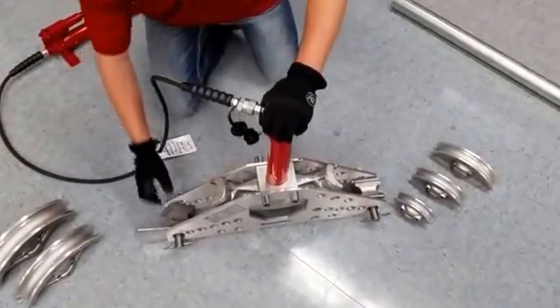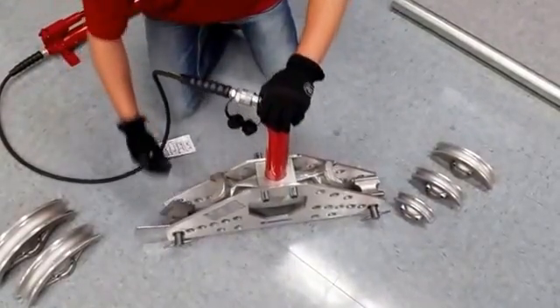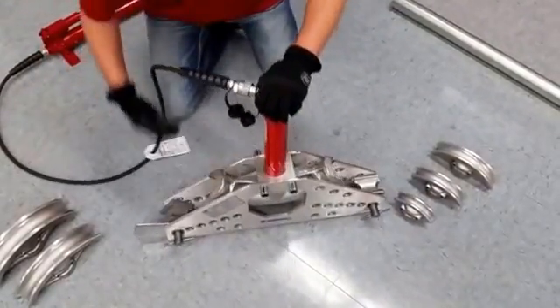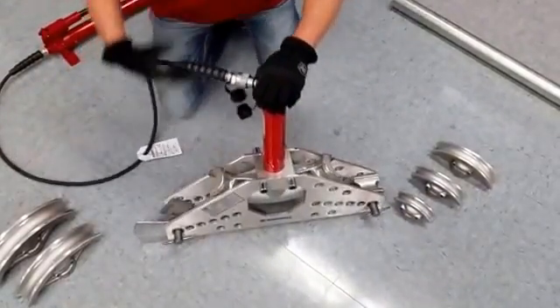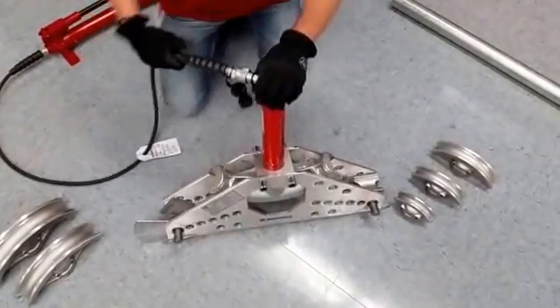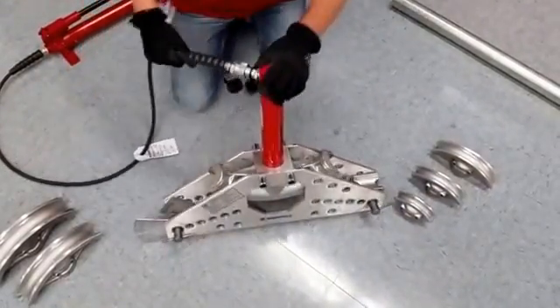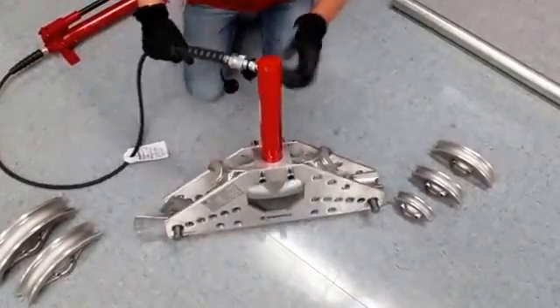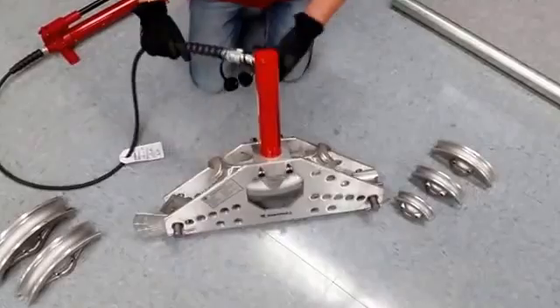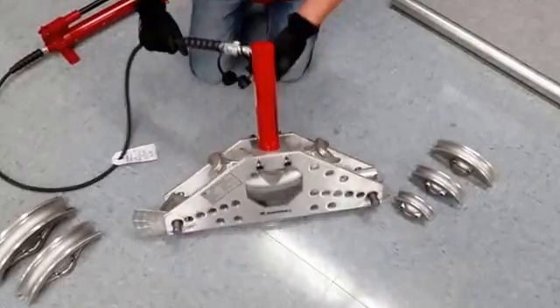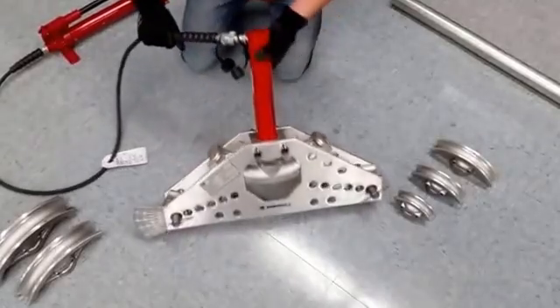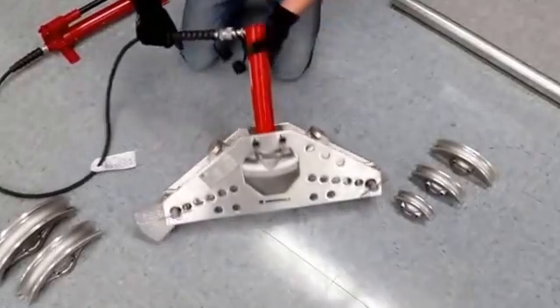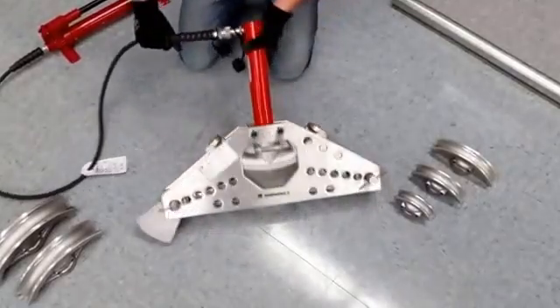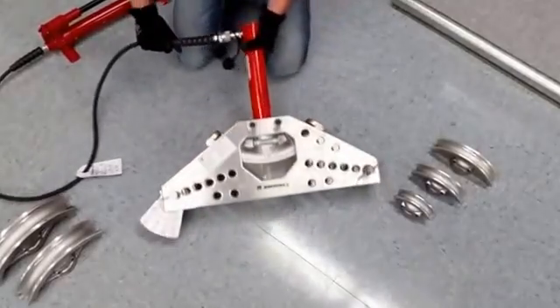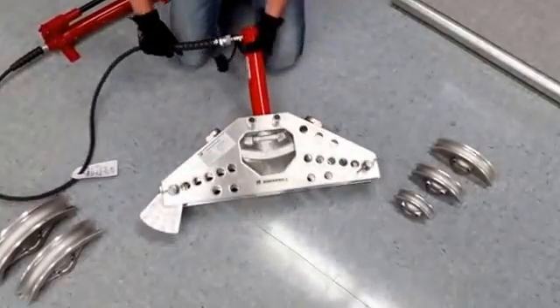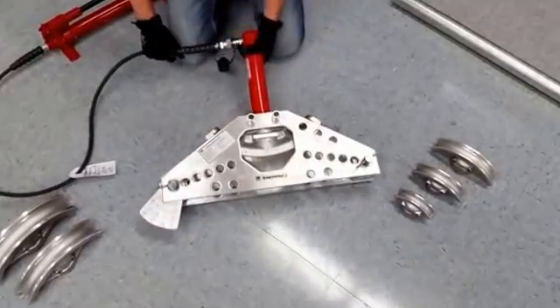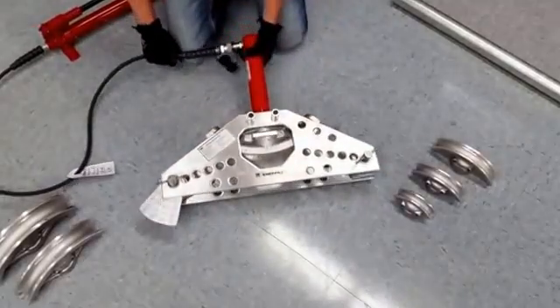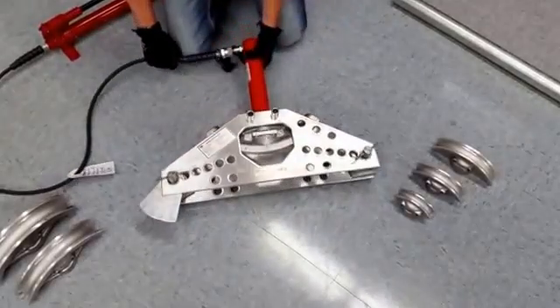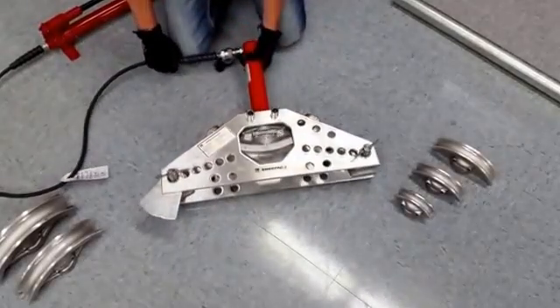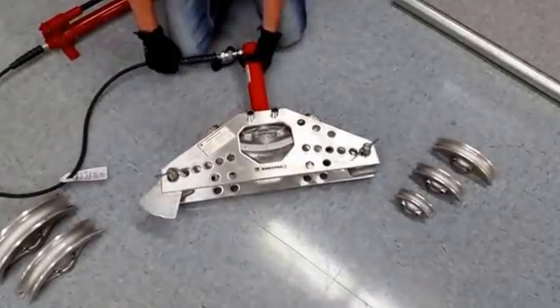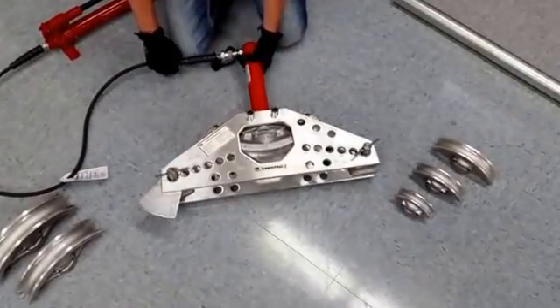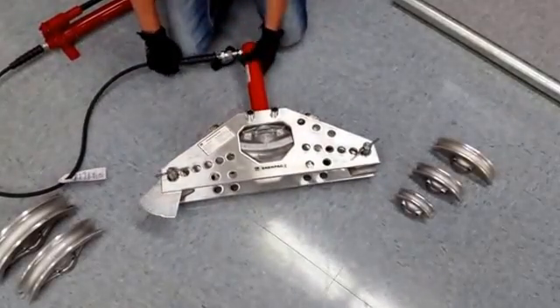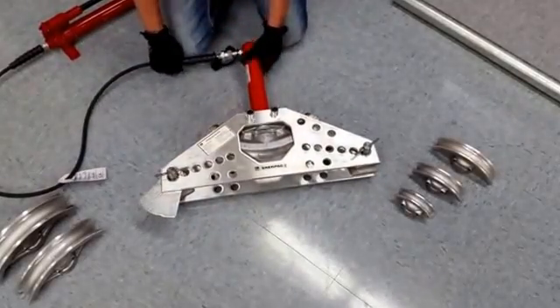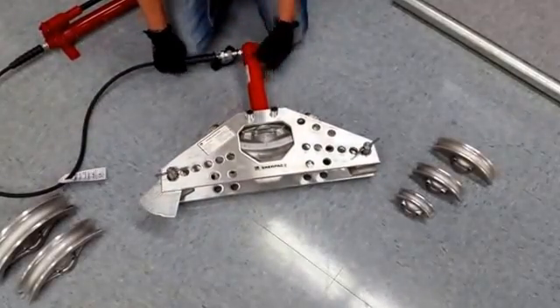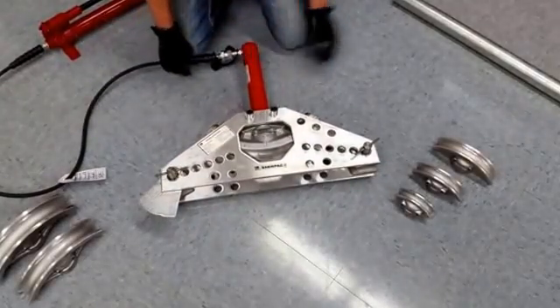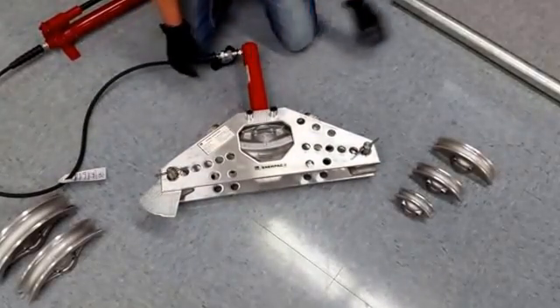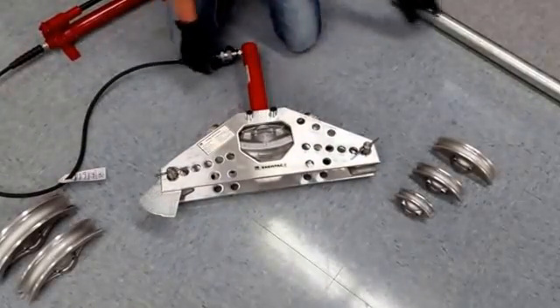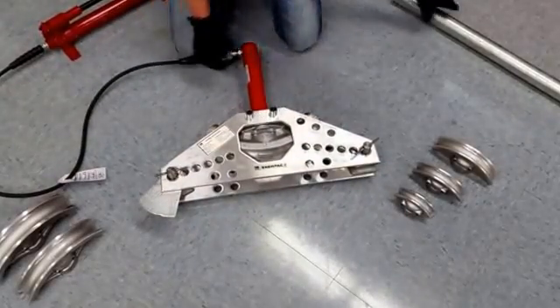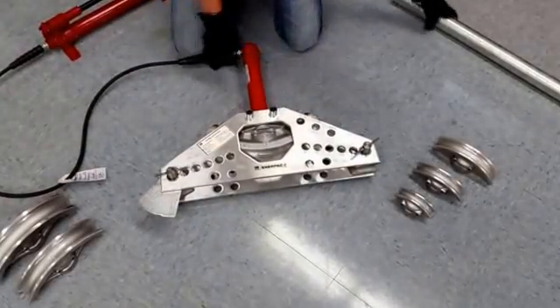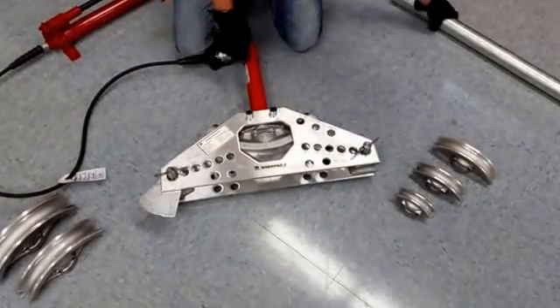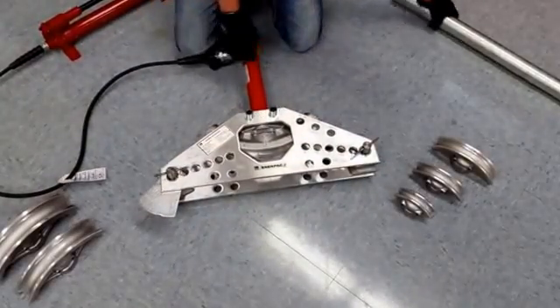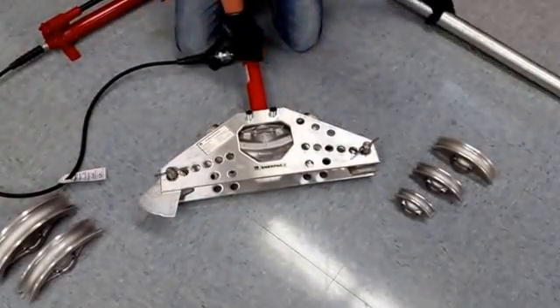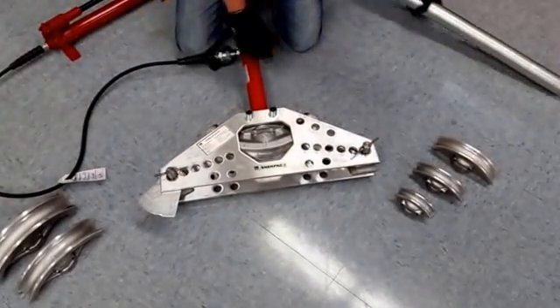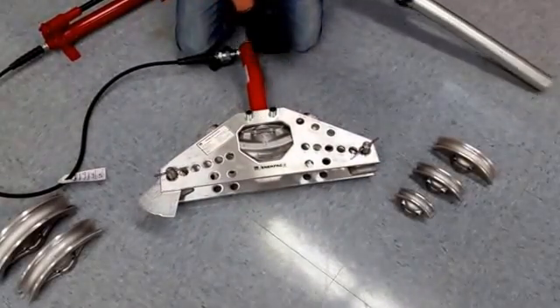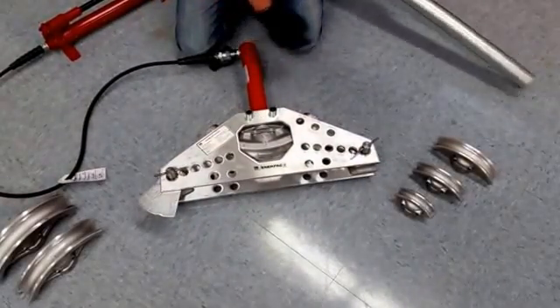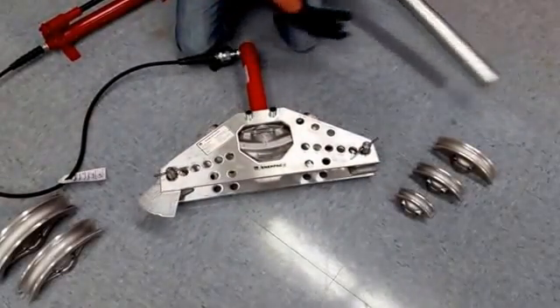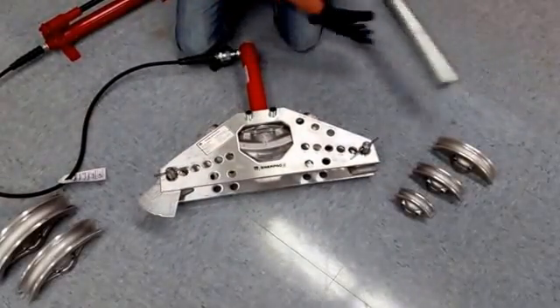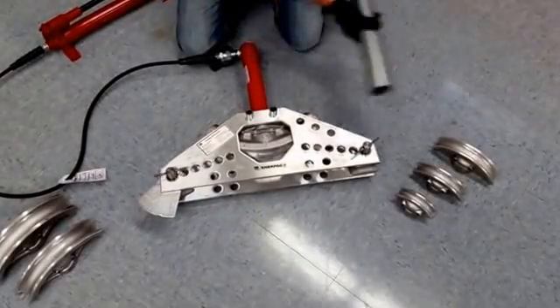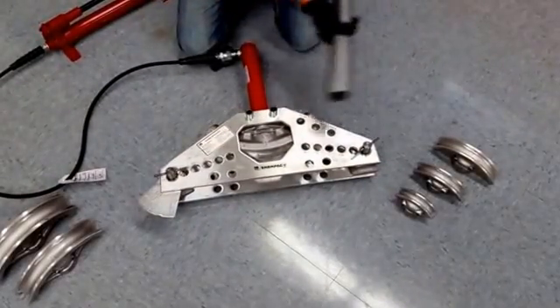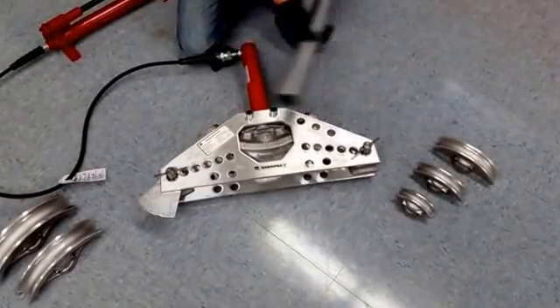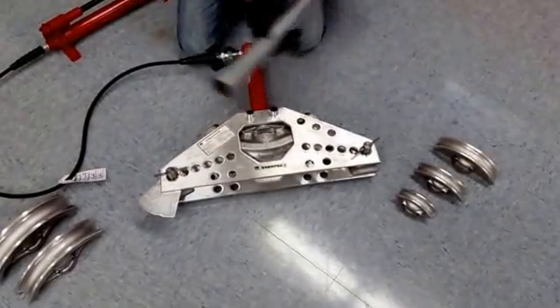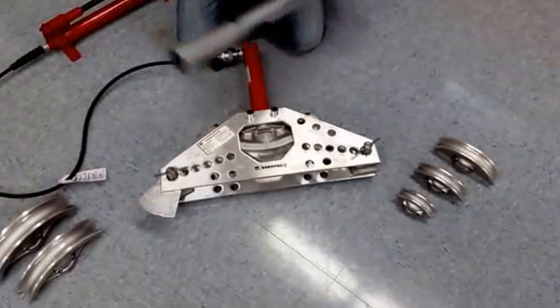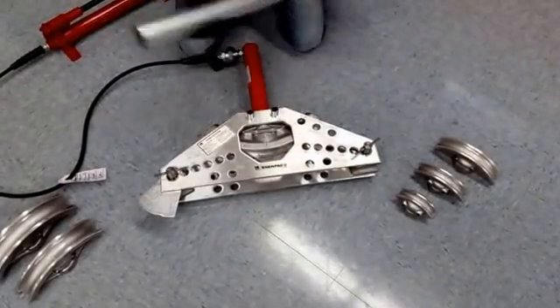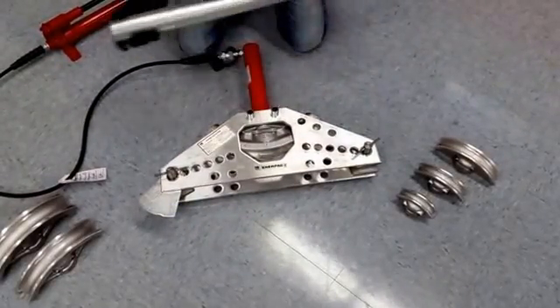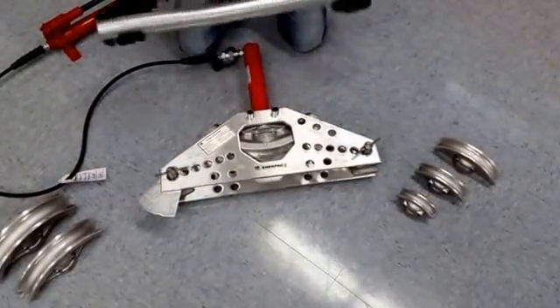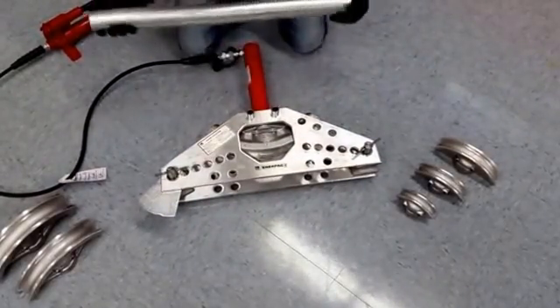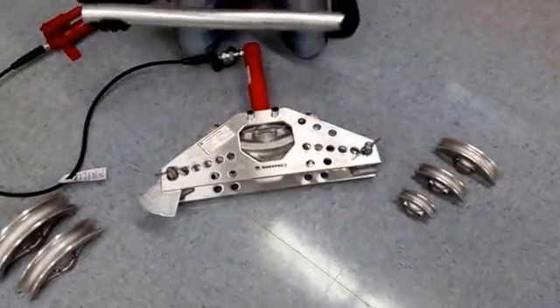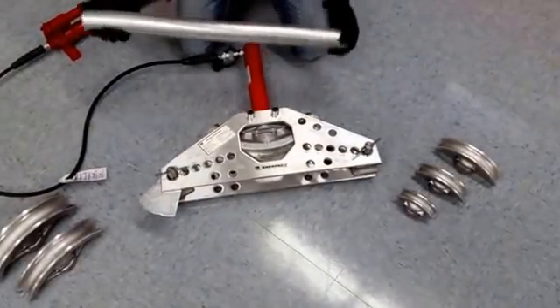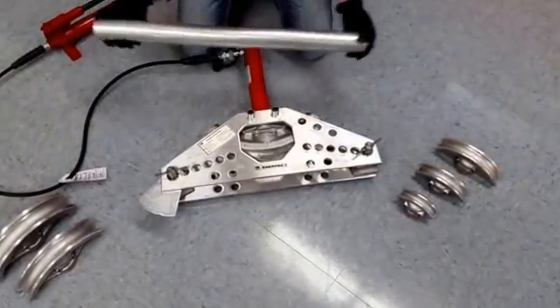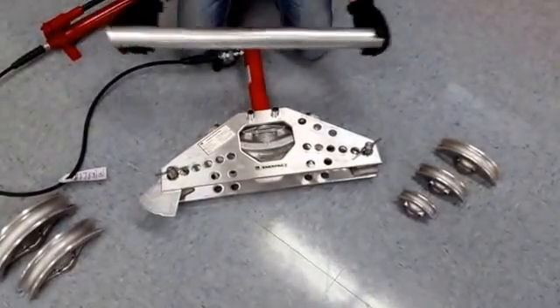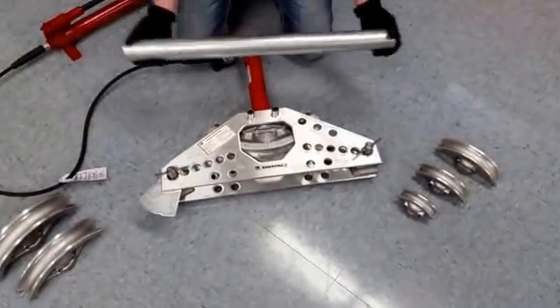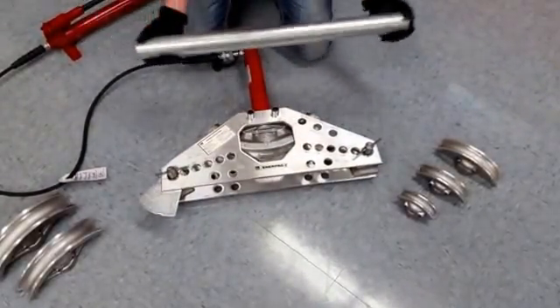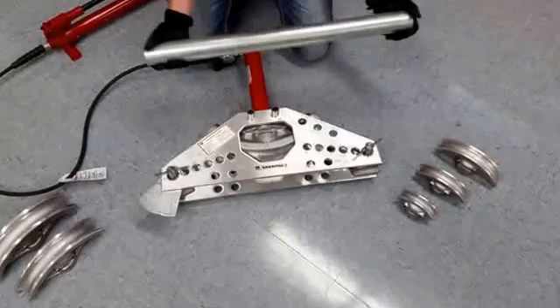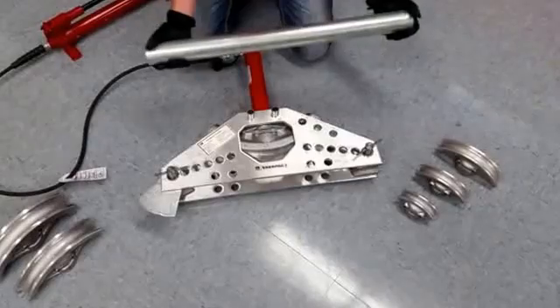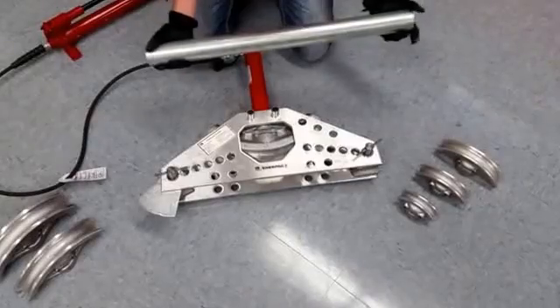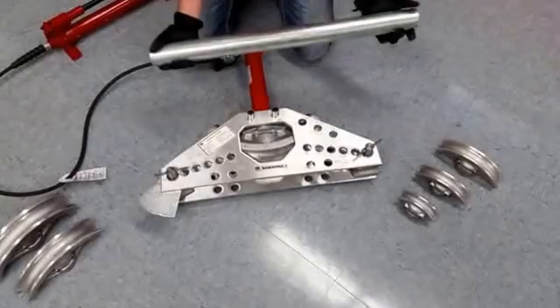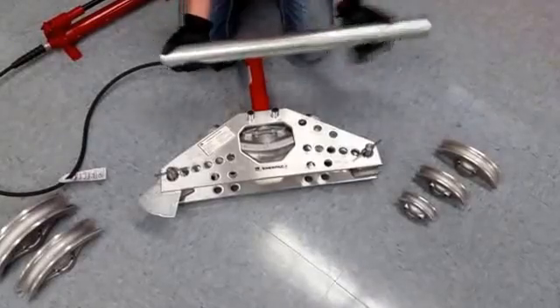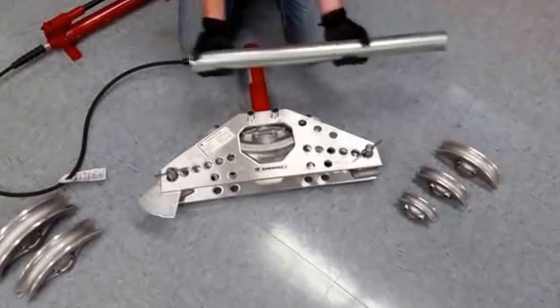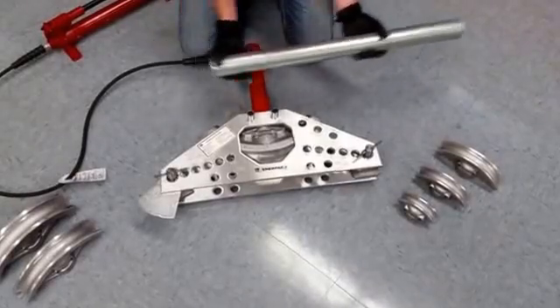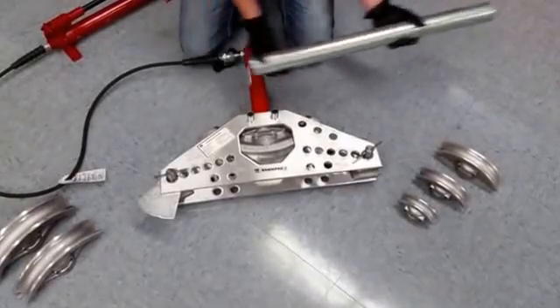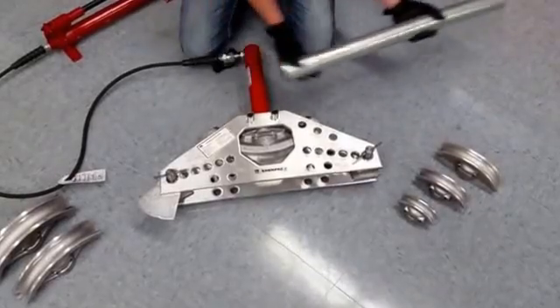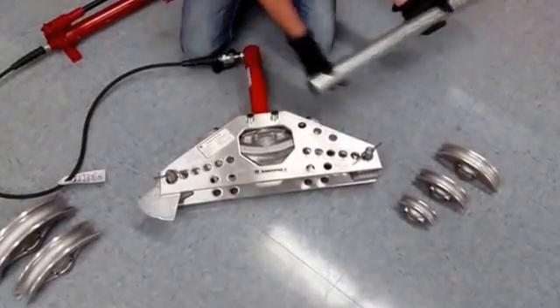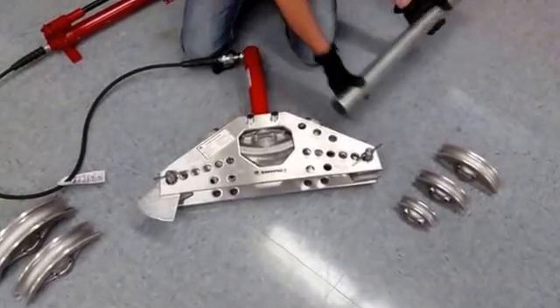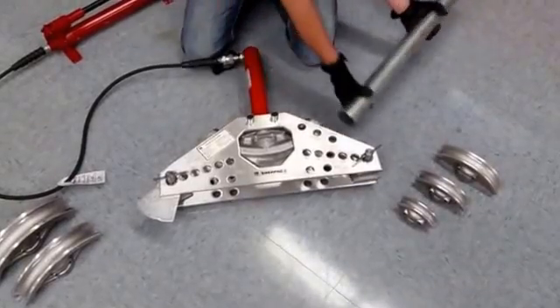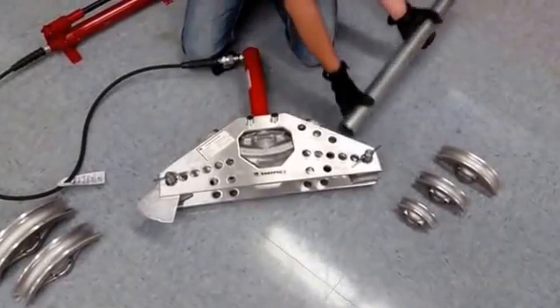We're going to lay this back and insert our two-inch rigid conduit.